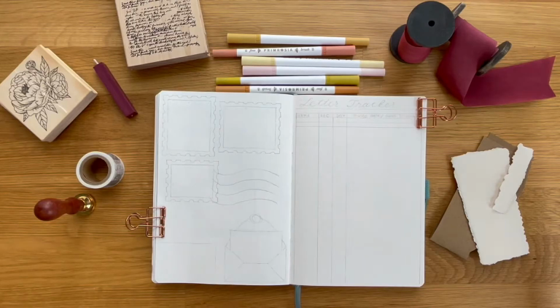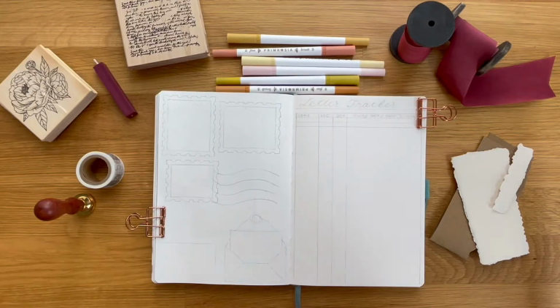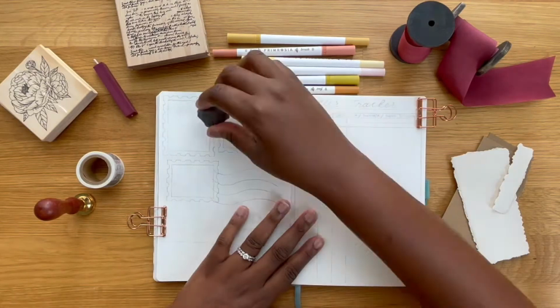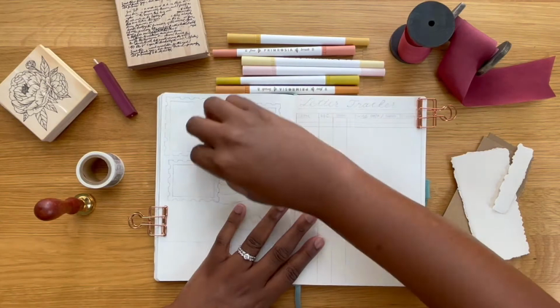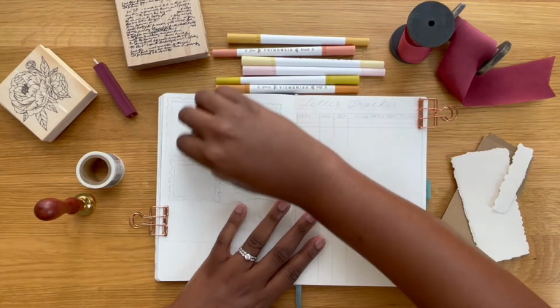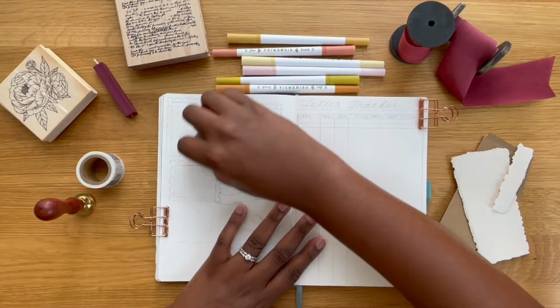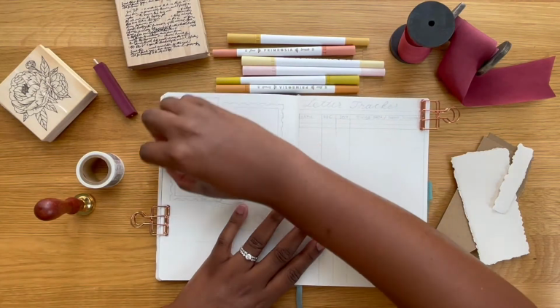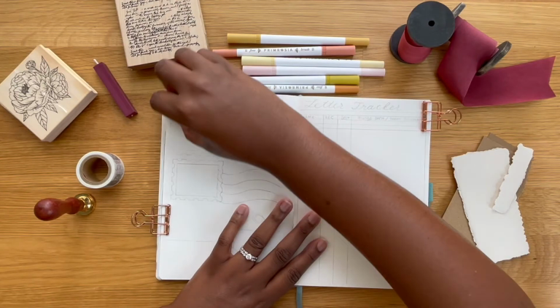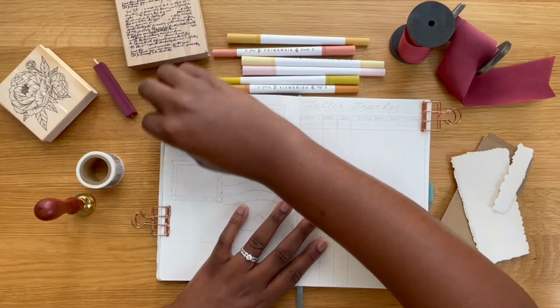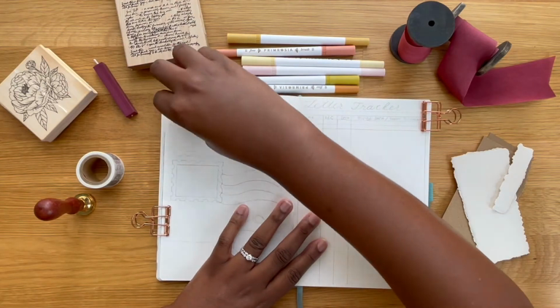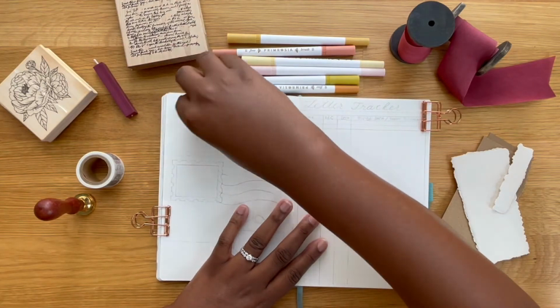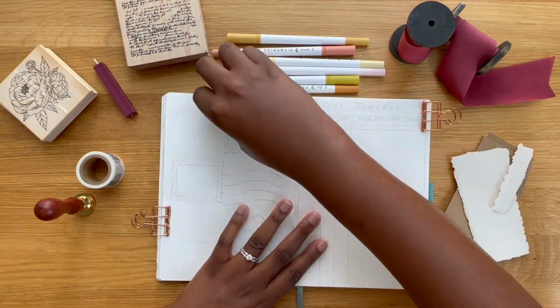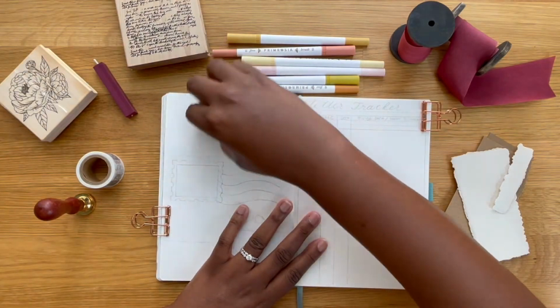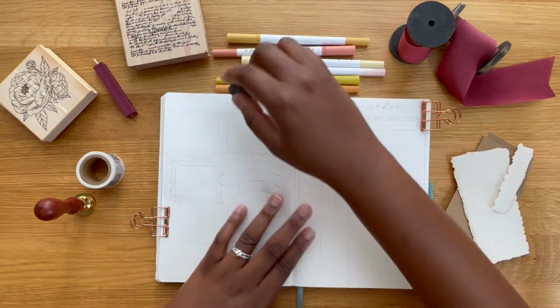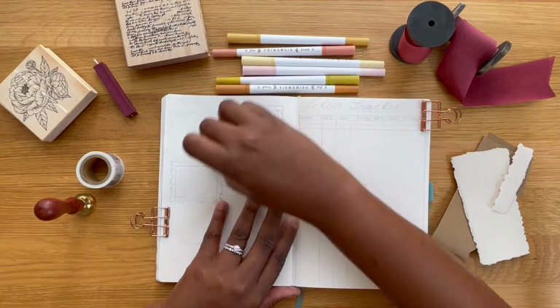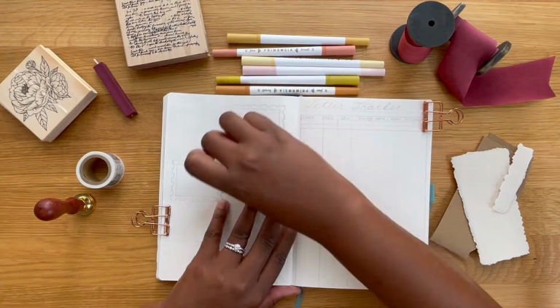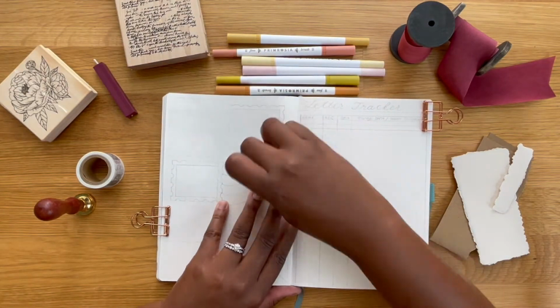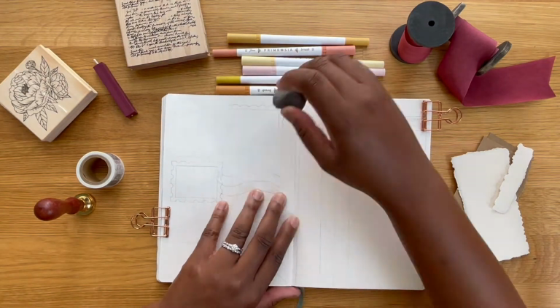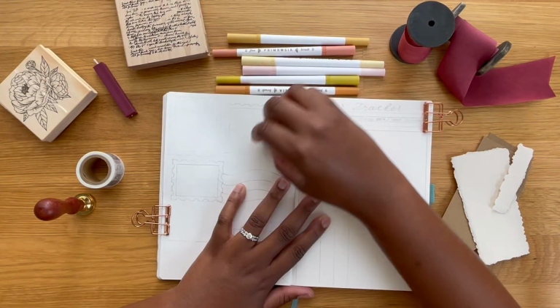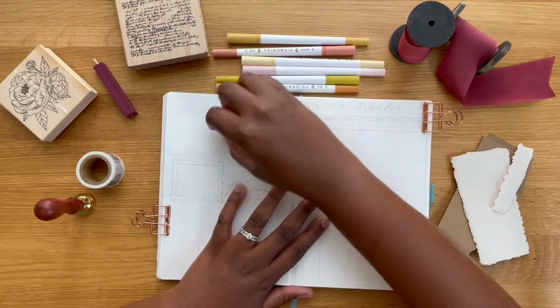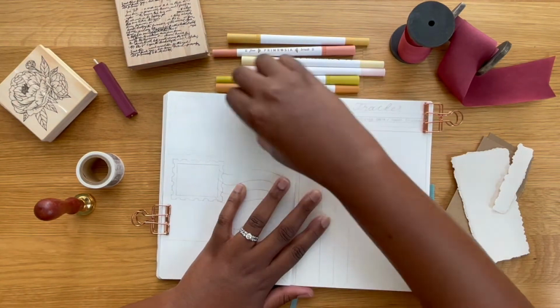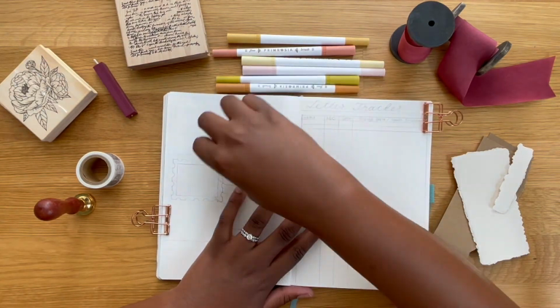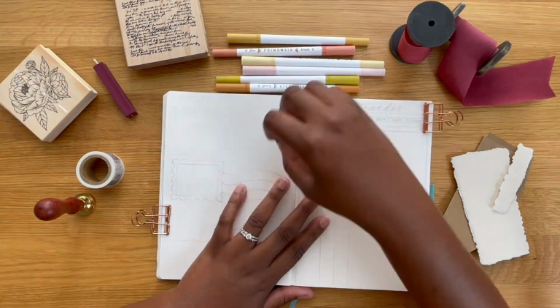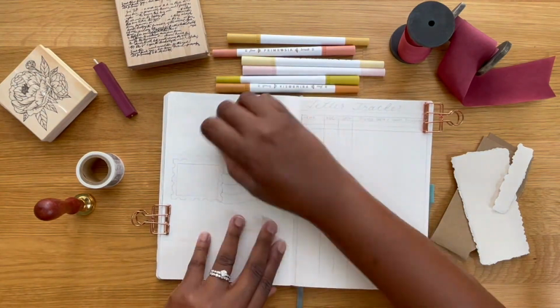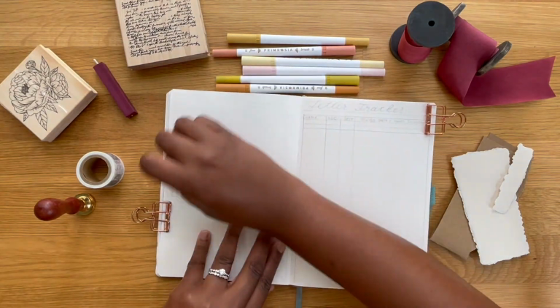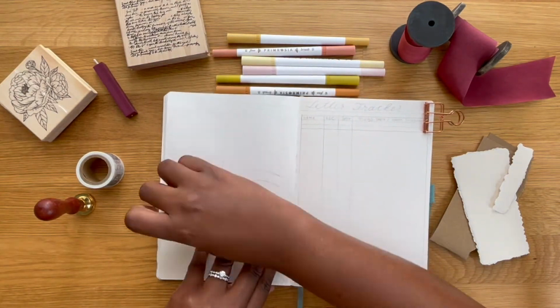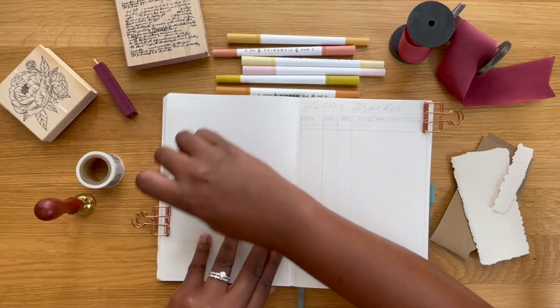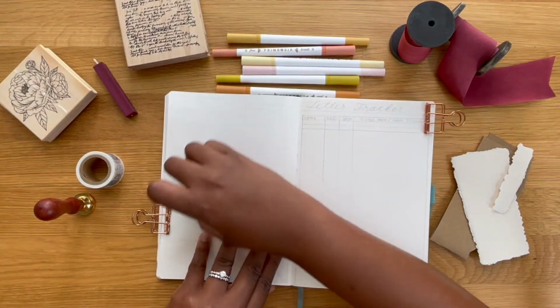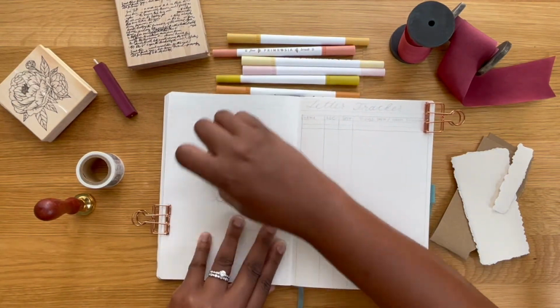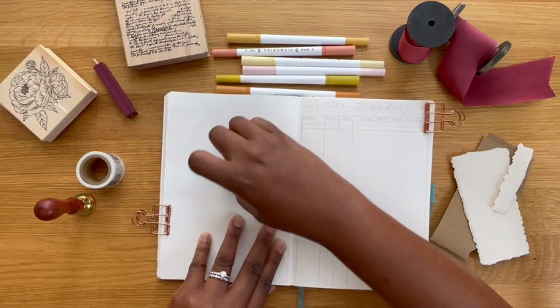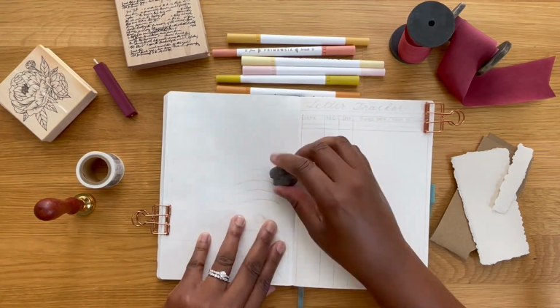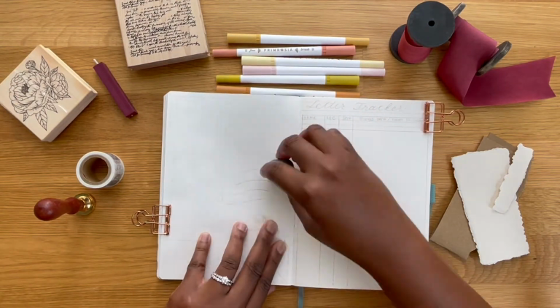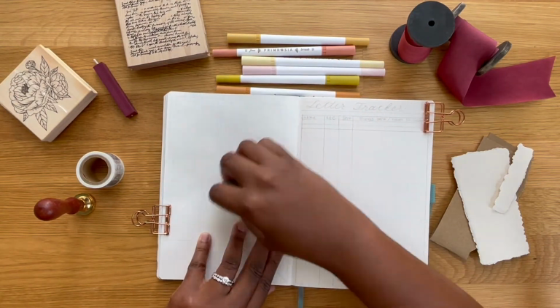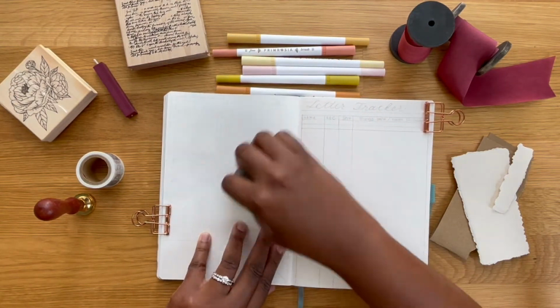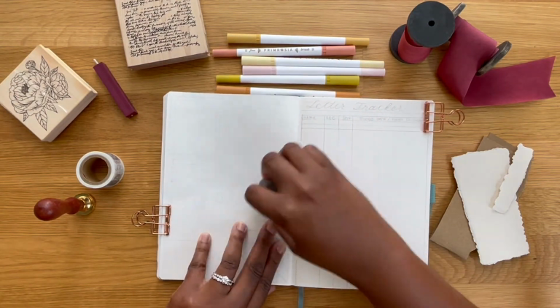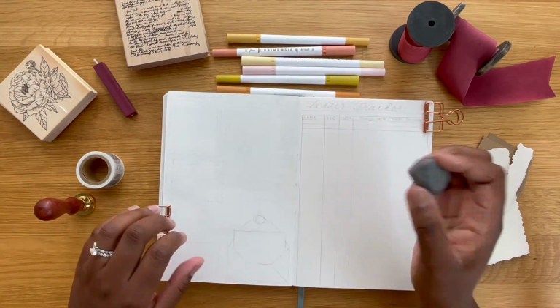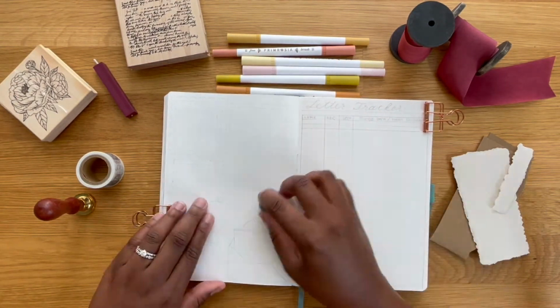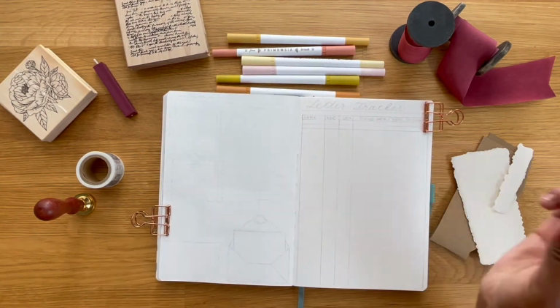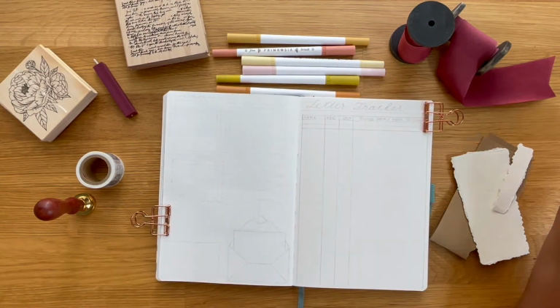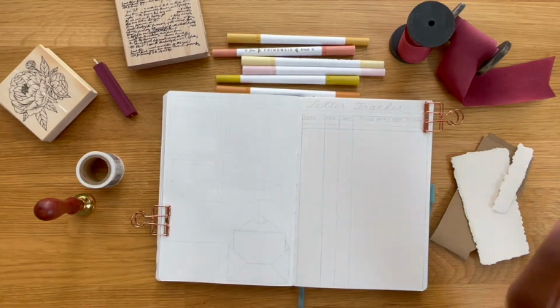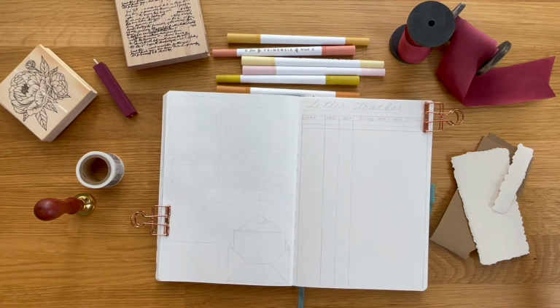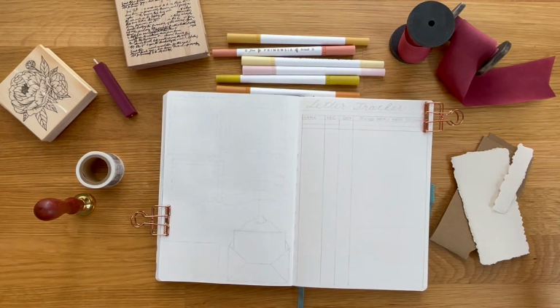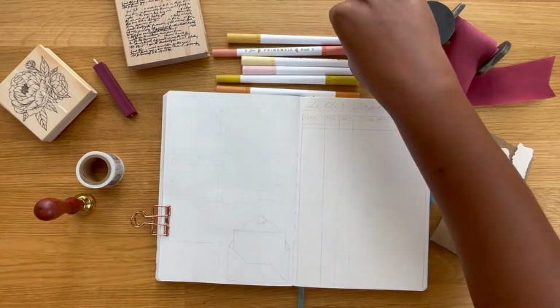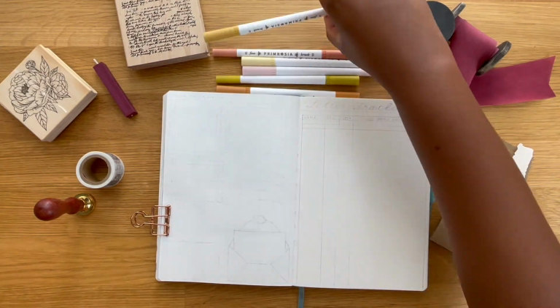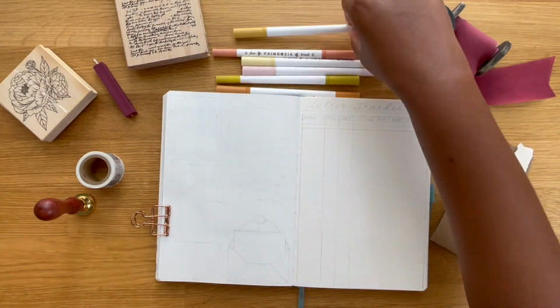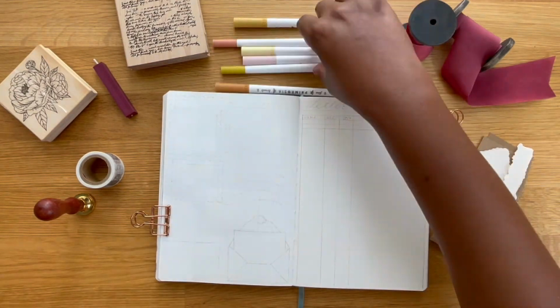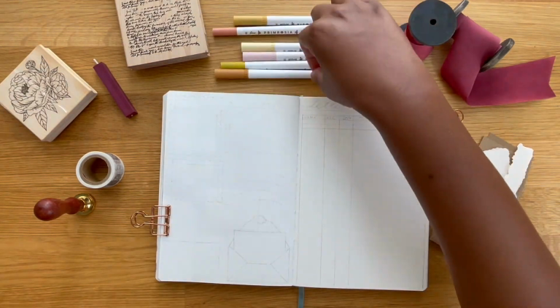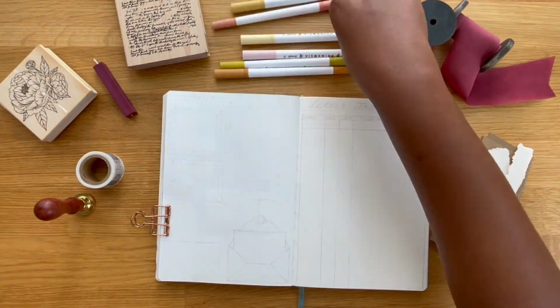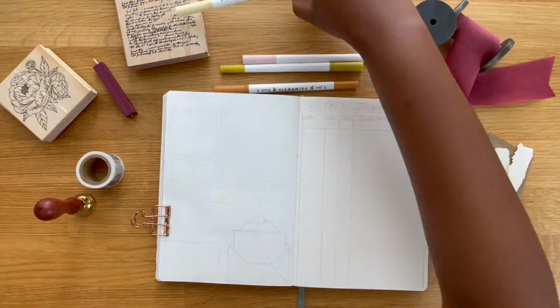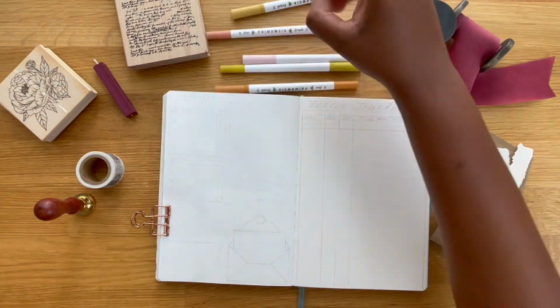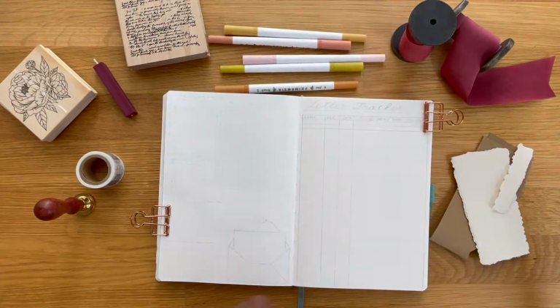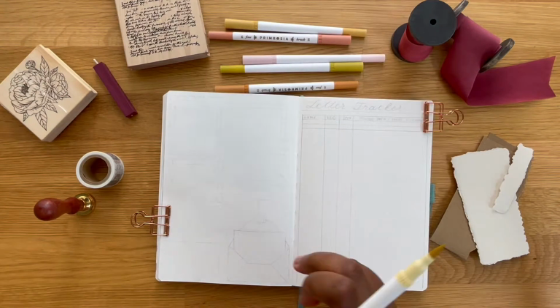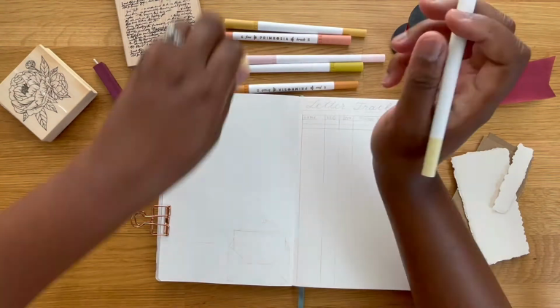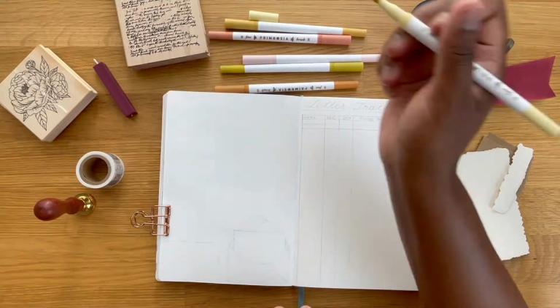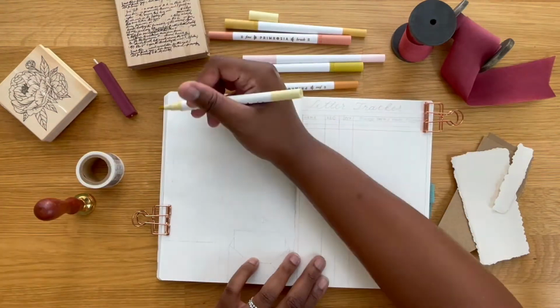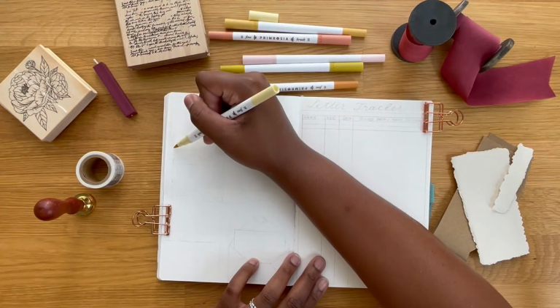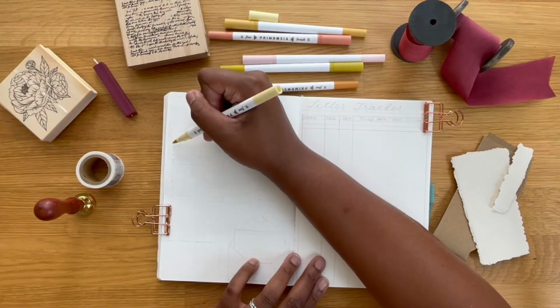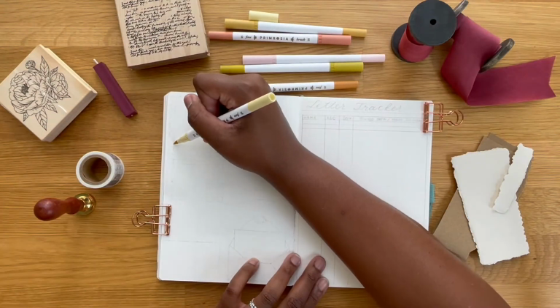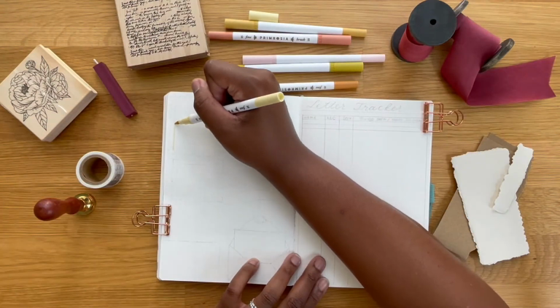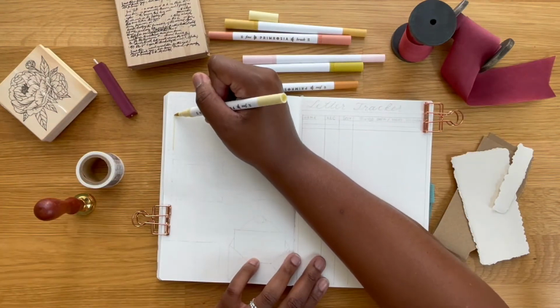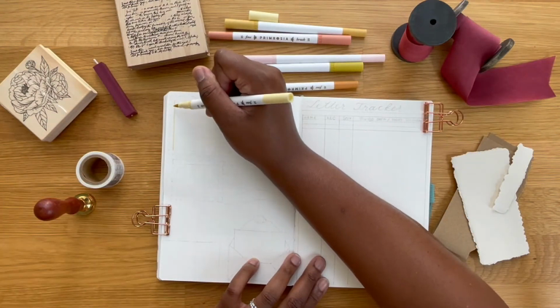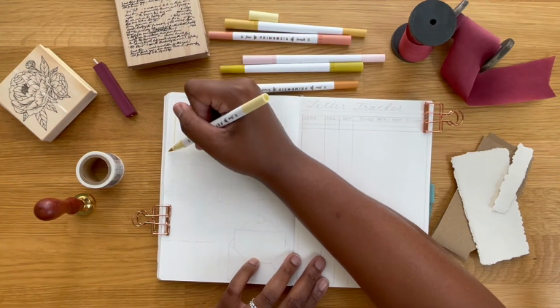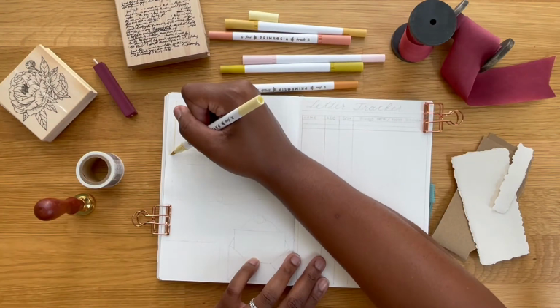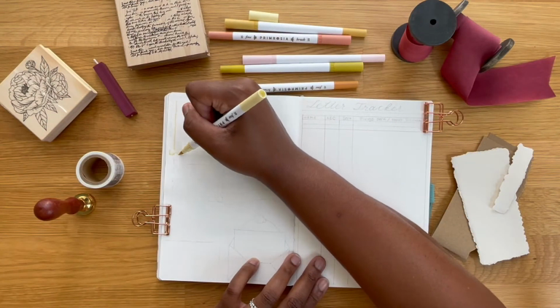Starting off here, I'm going to go in with my eraser and just lighten up some of my lines from my initial sketch. And I'm going to fill everything in with my markers.